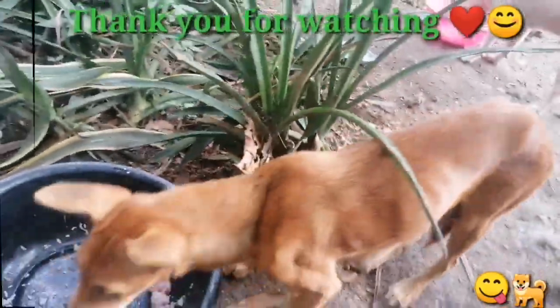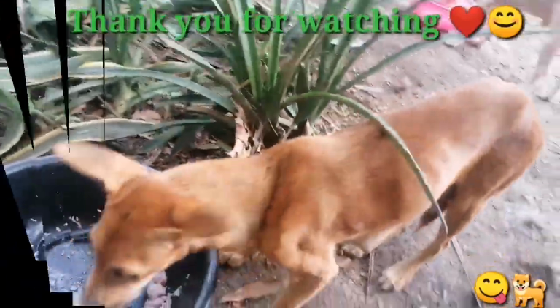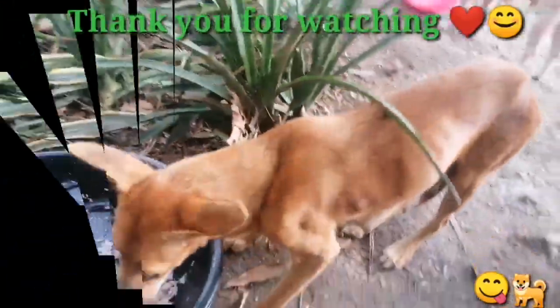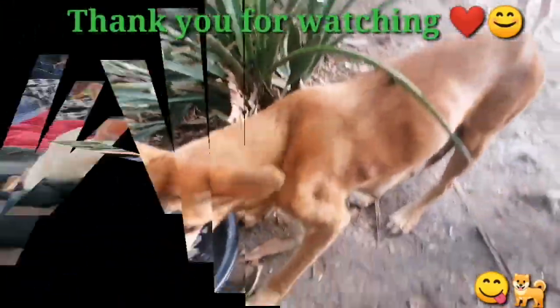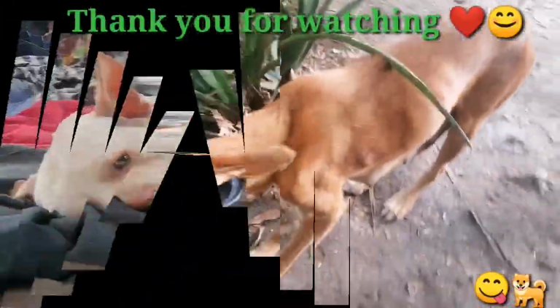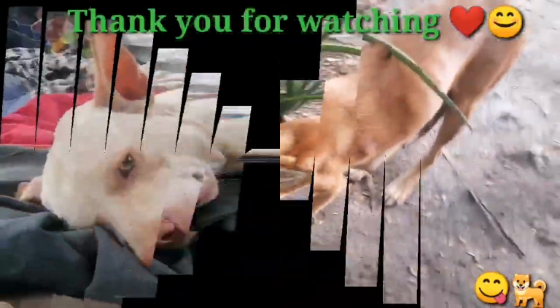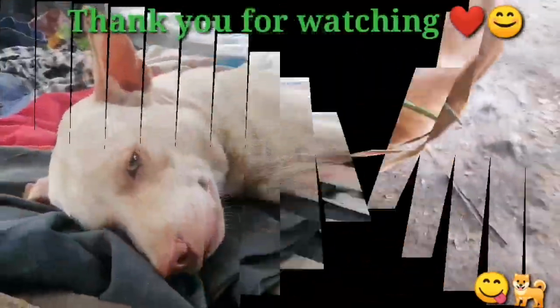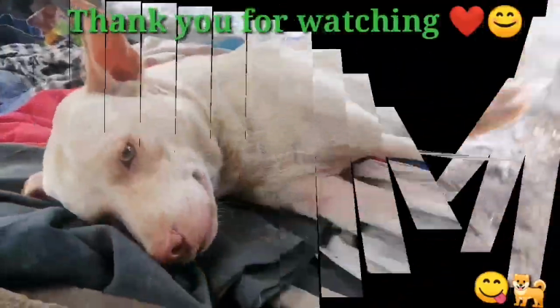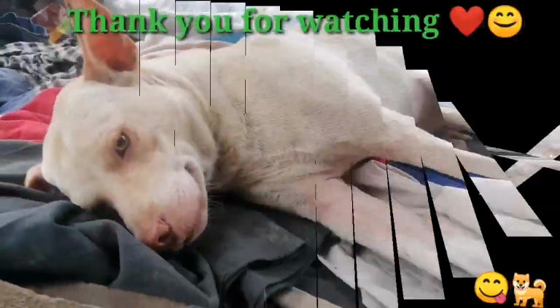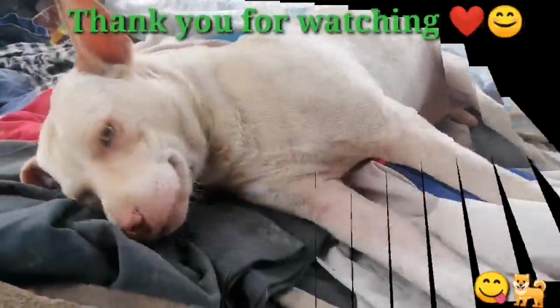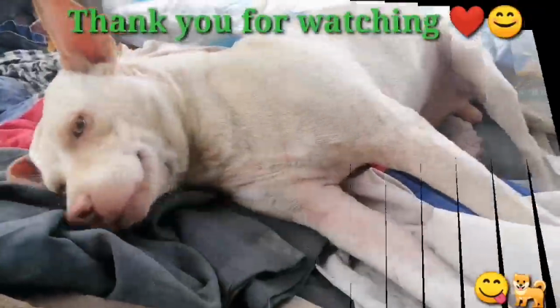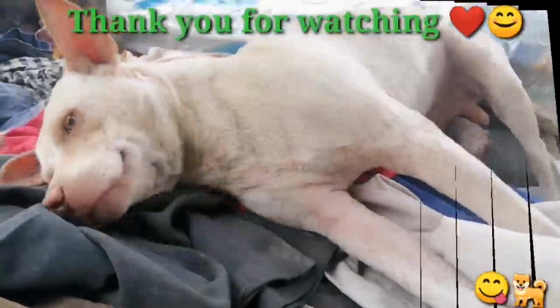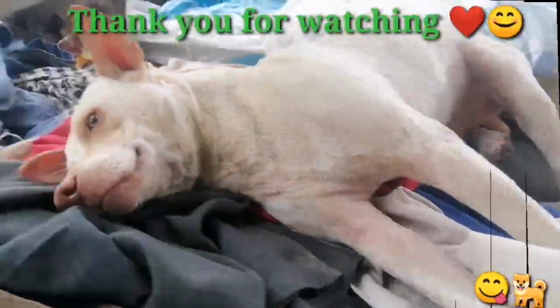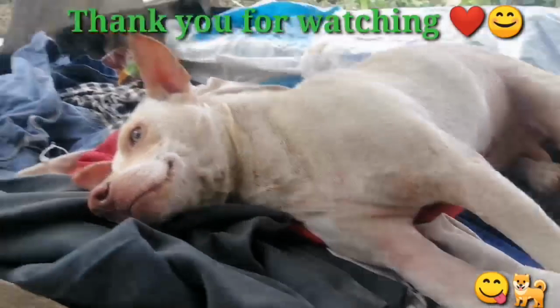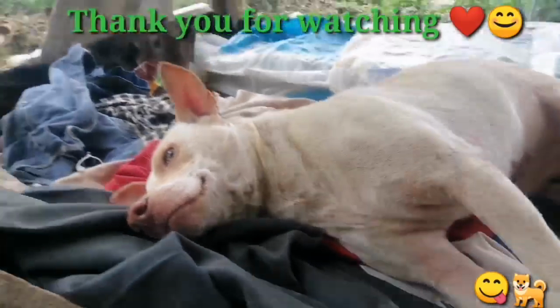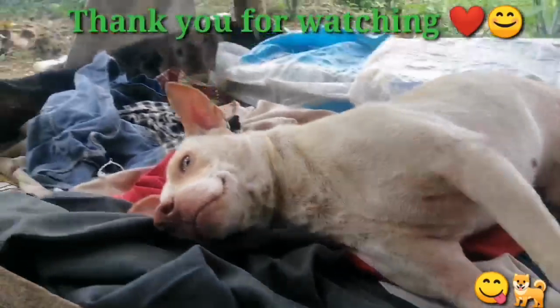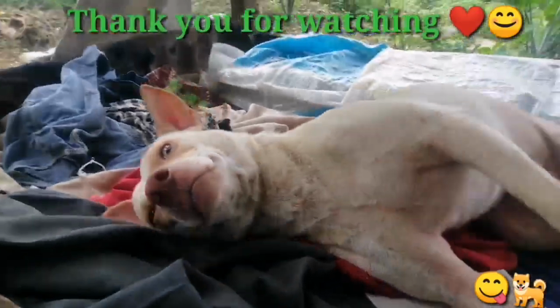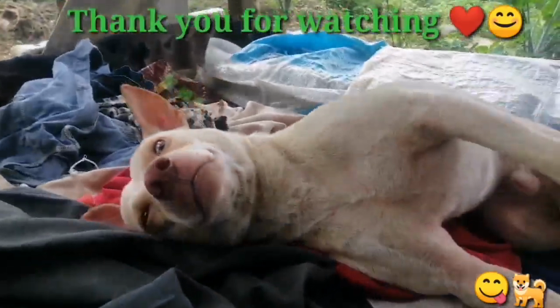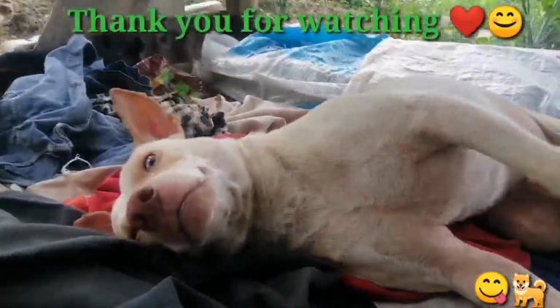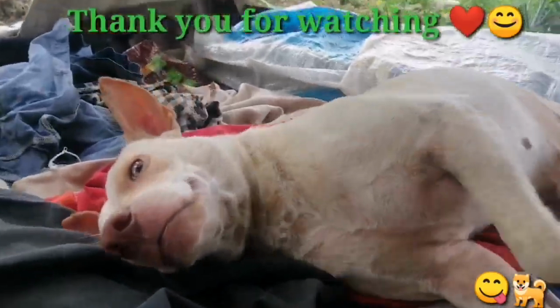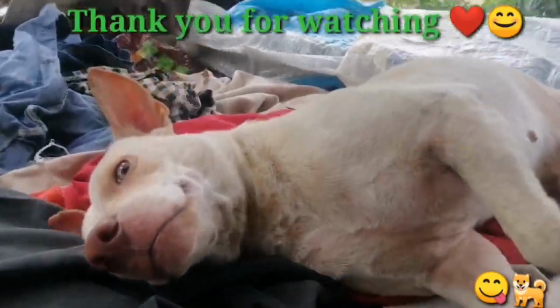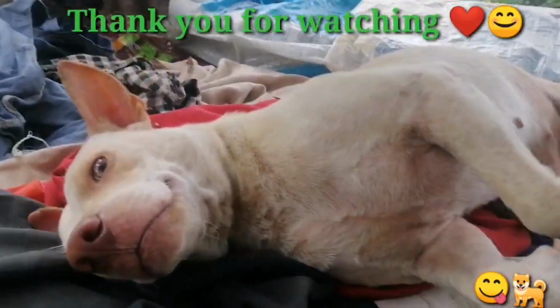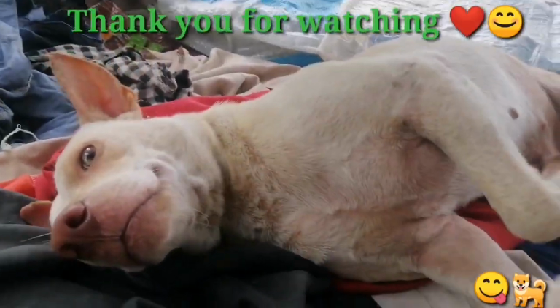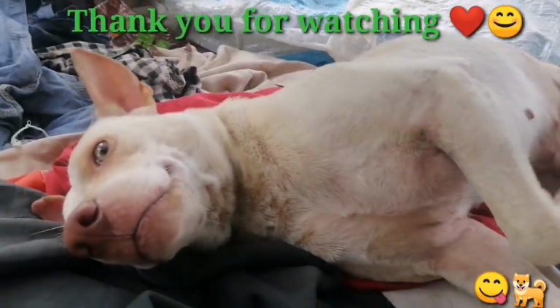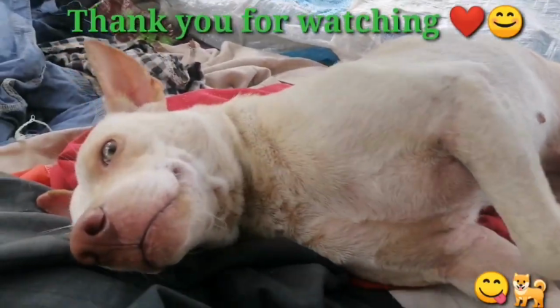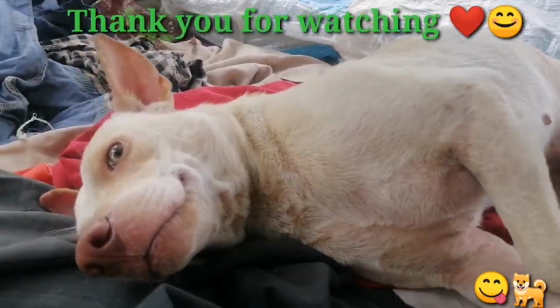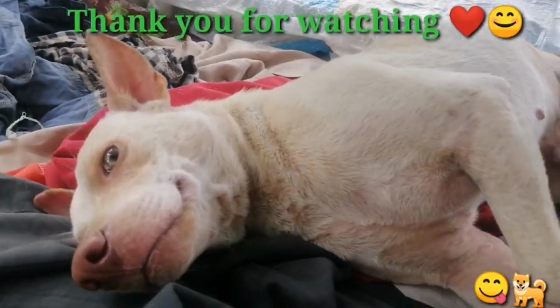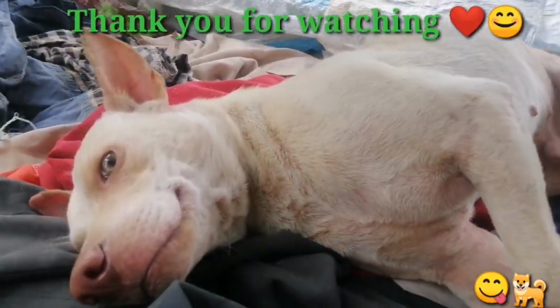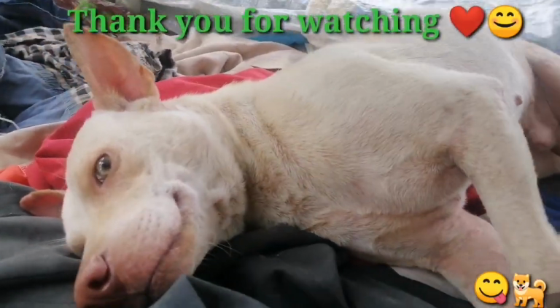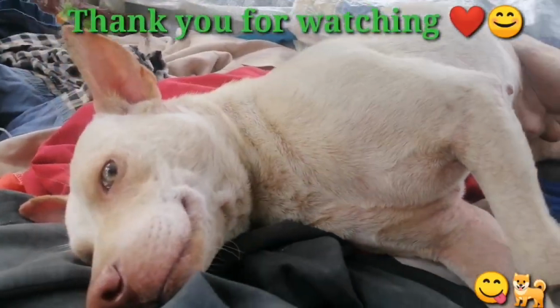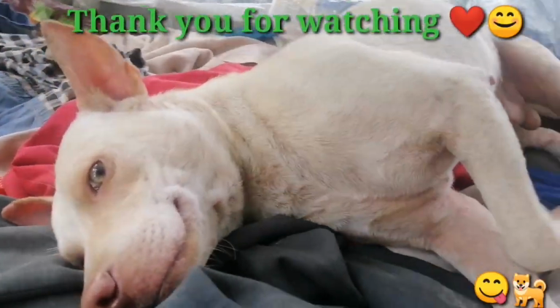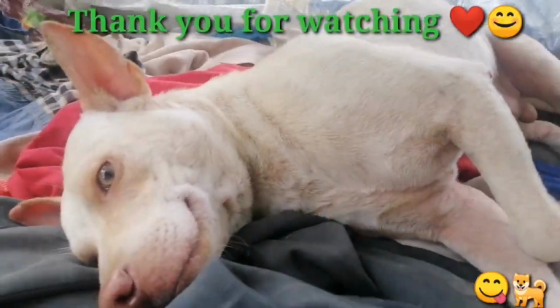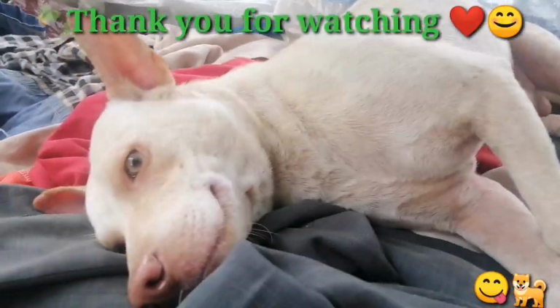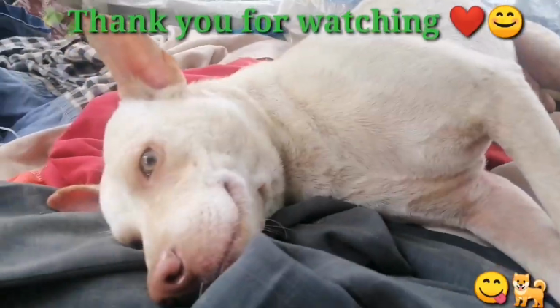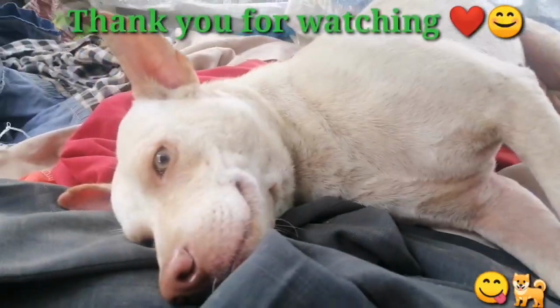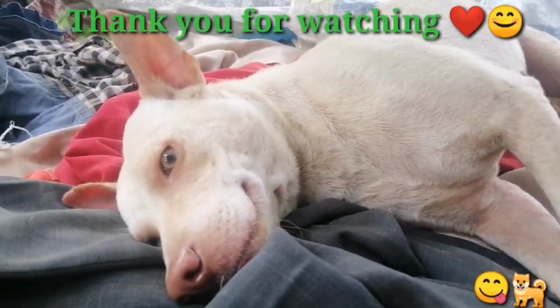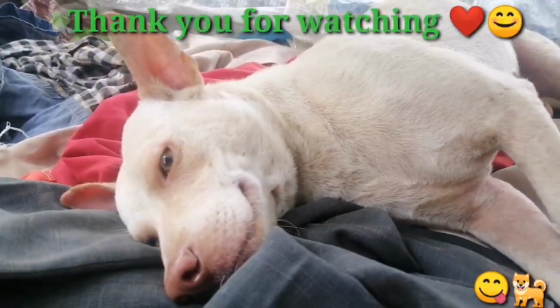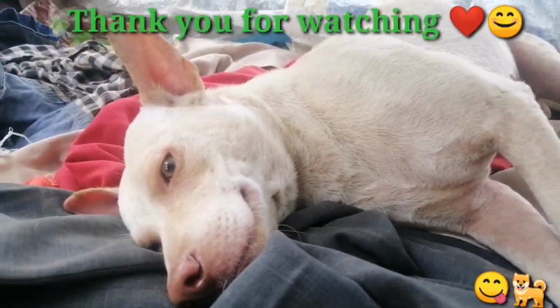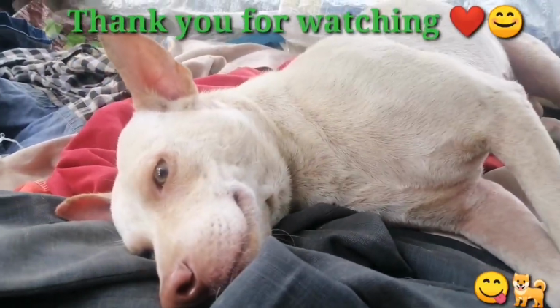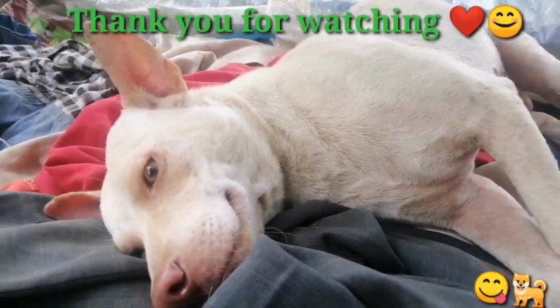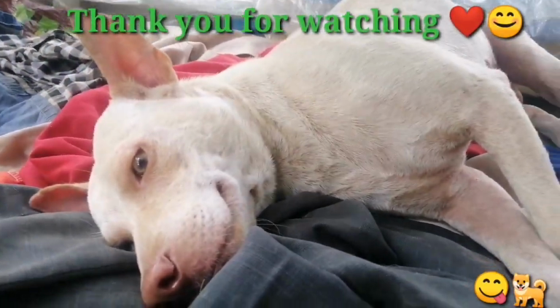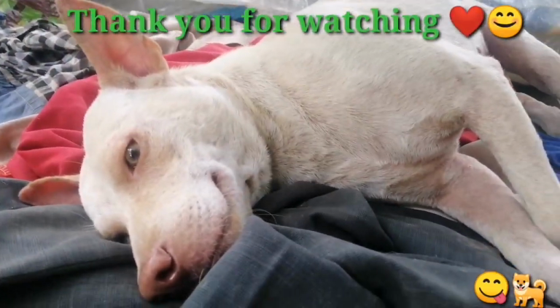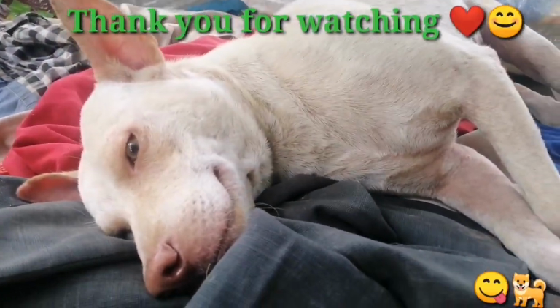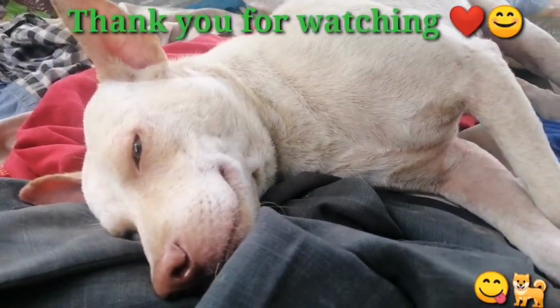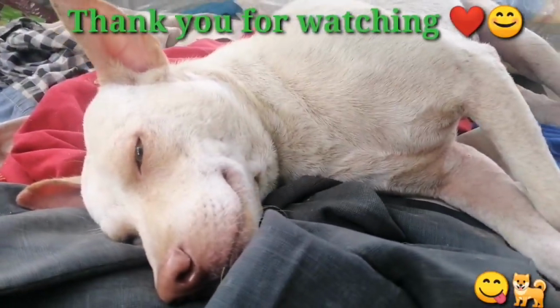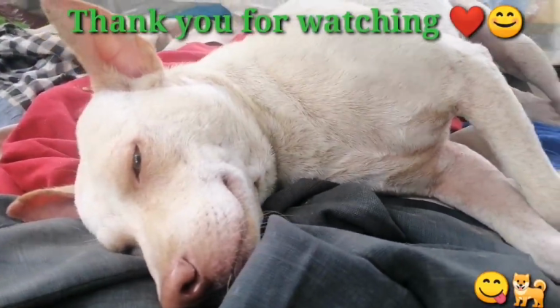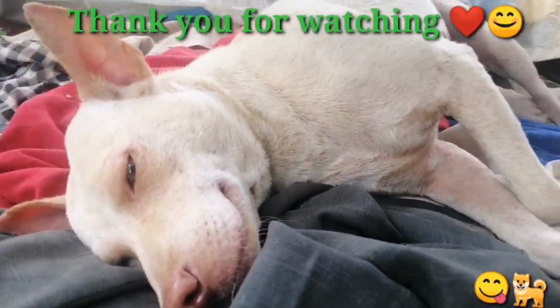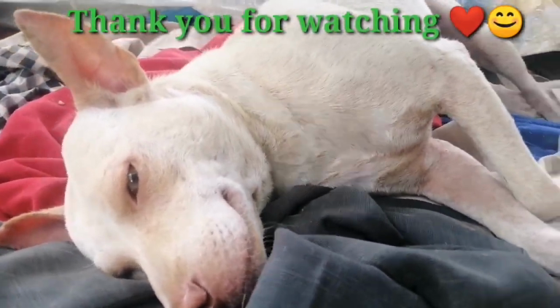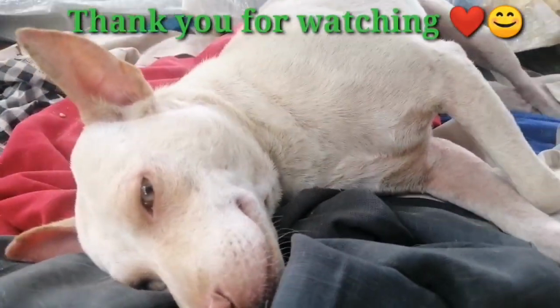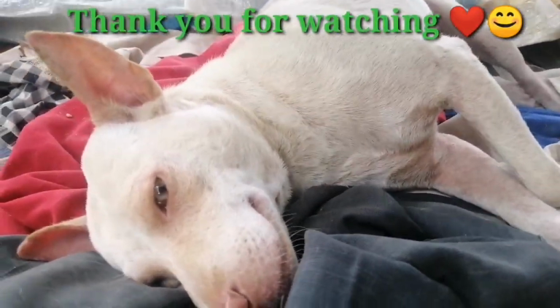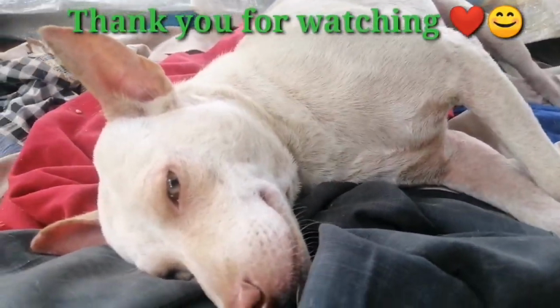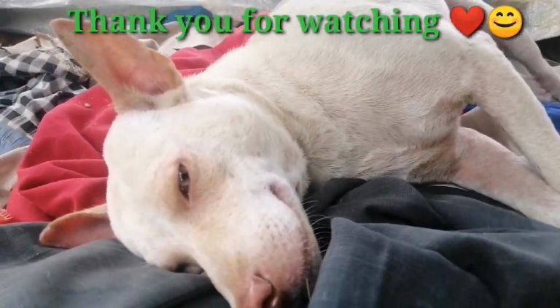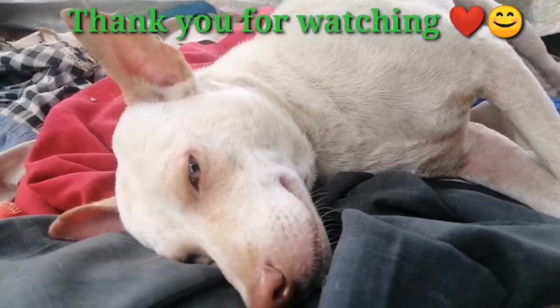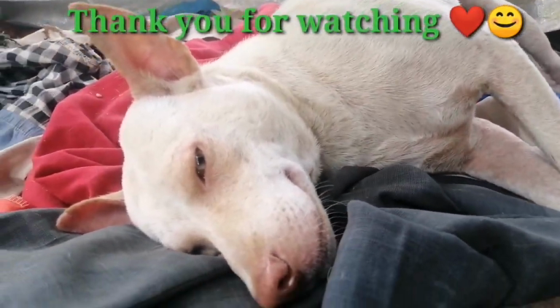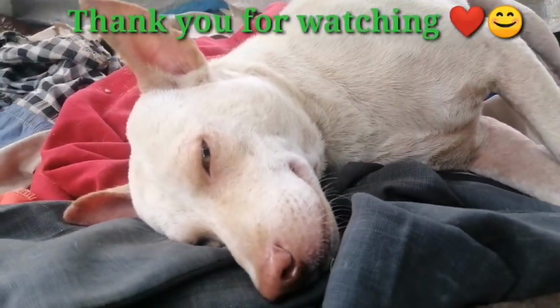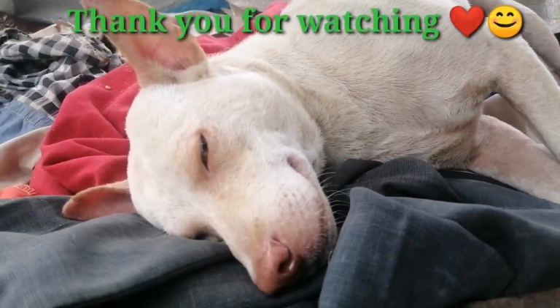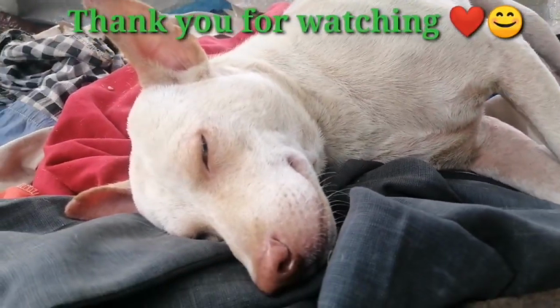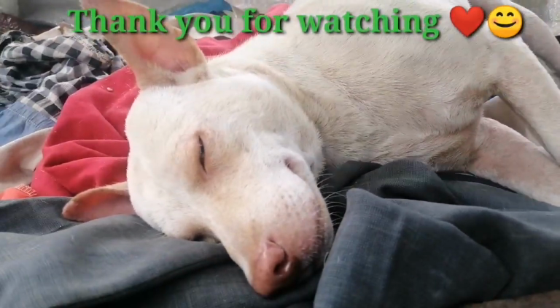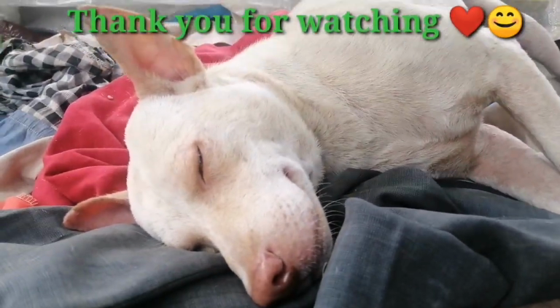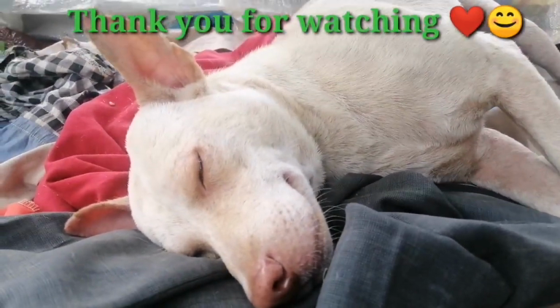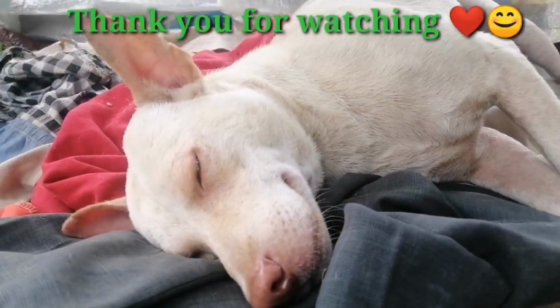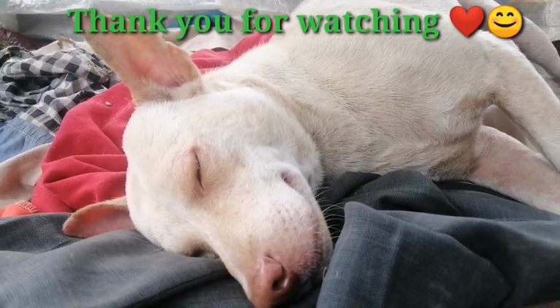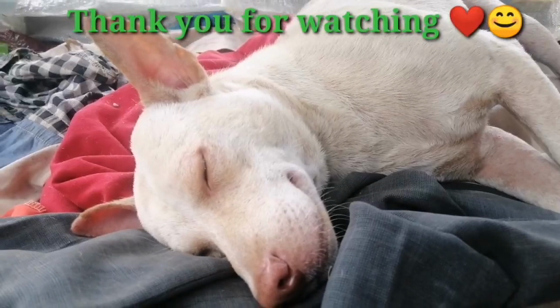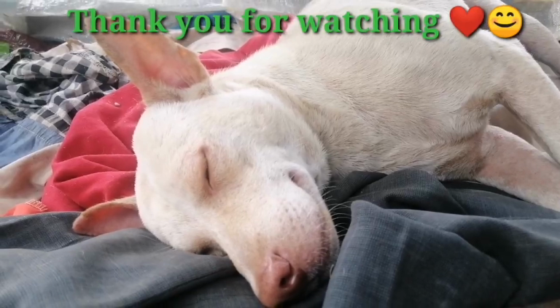It's Maki's sleeping time. Time to sleep for this good boy, Maki.